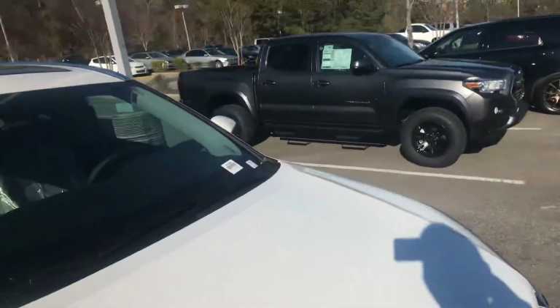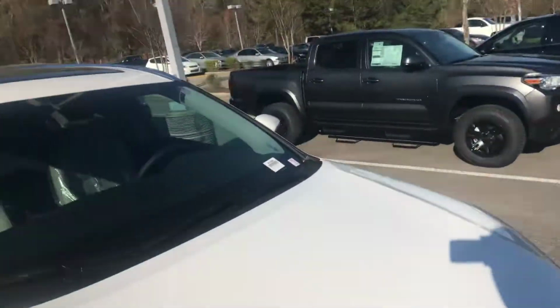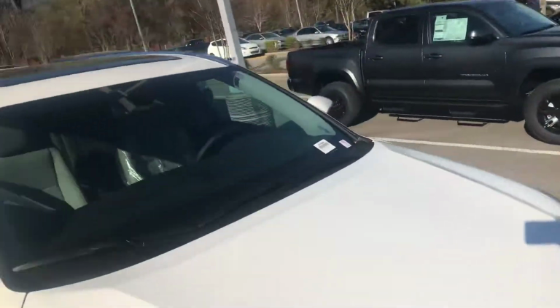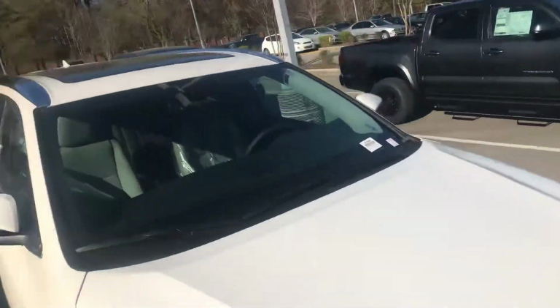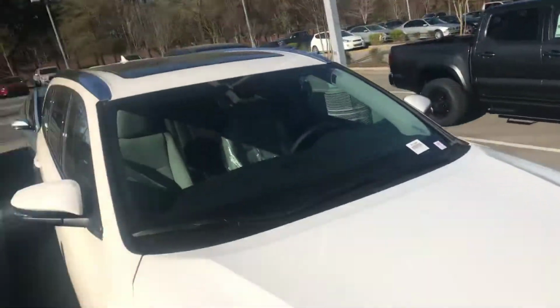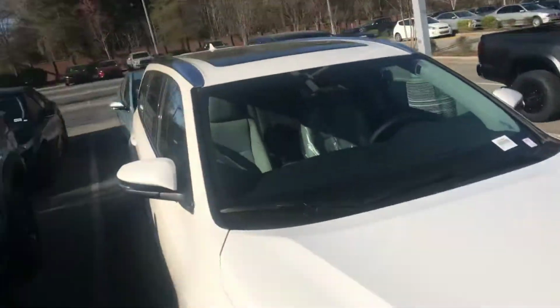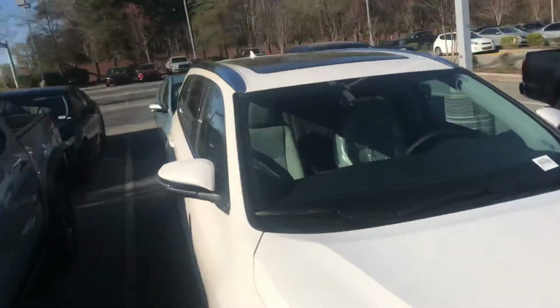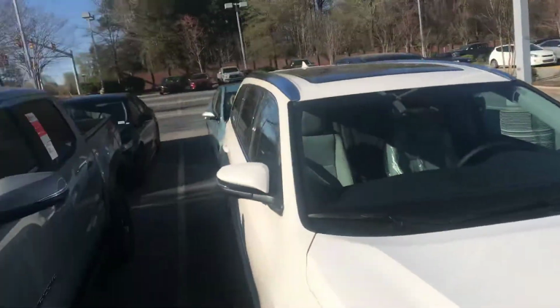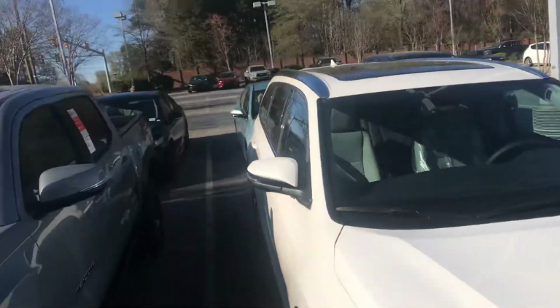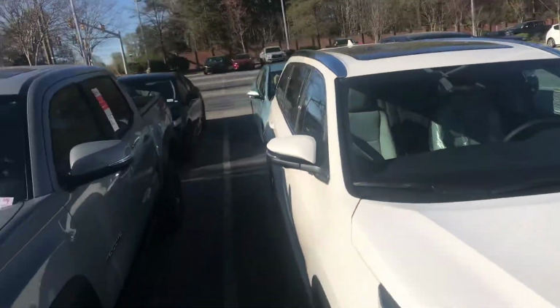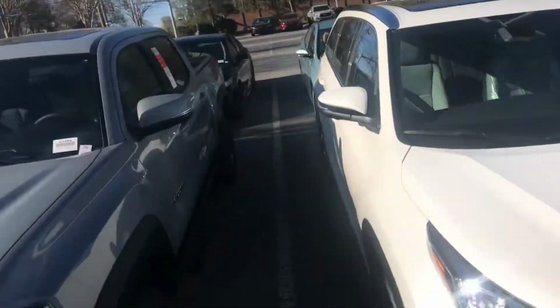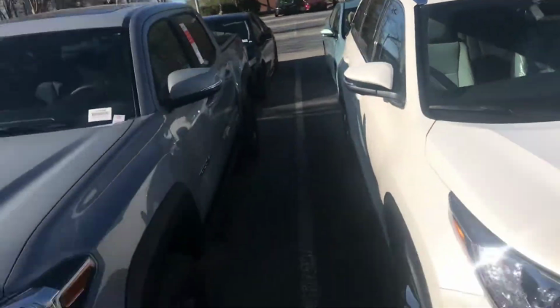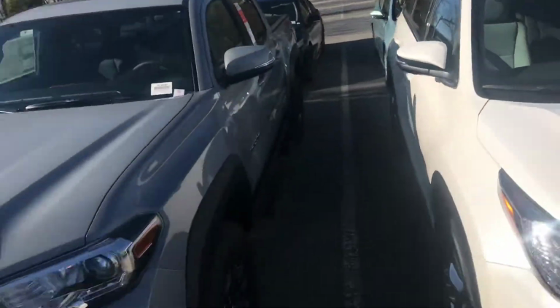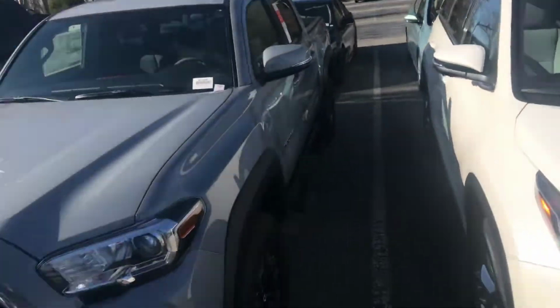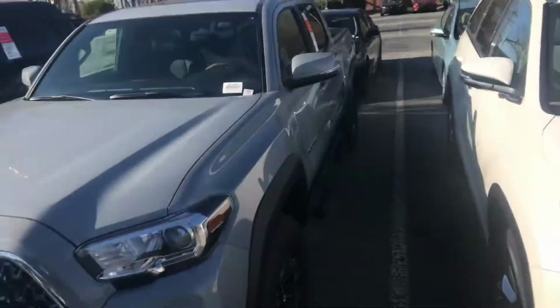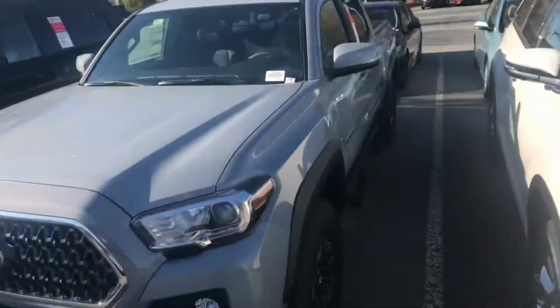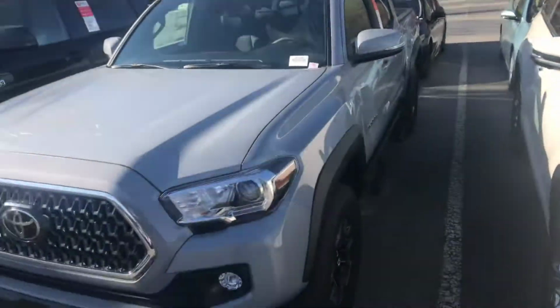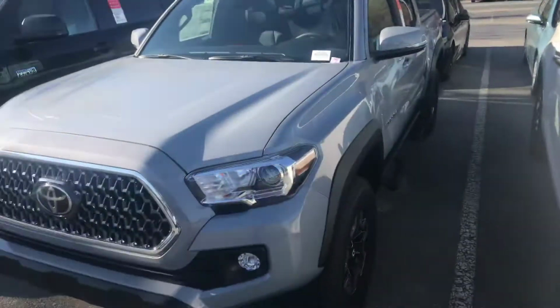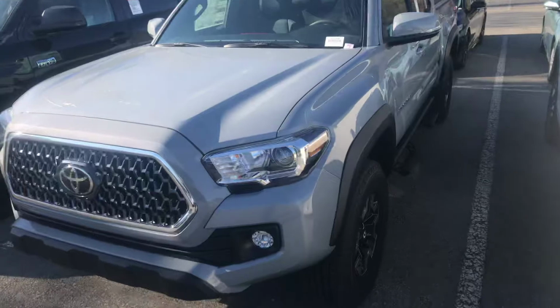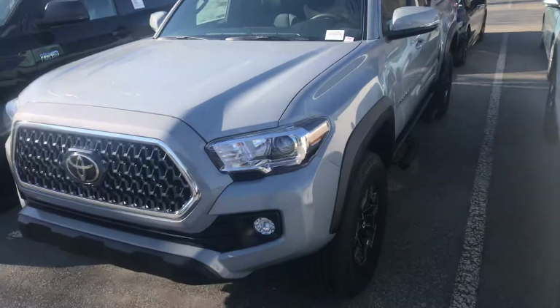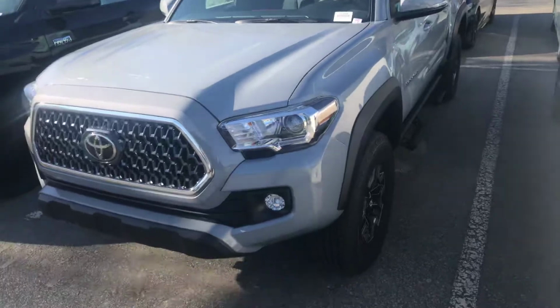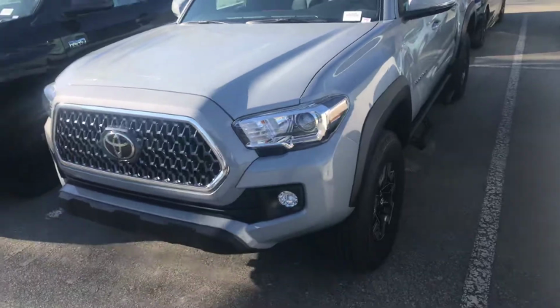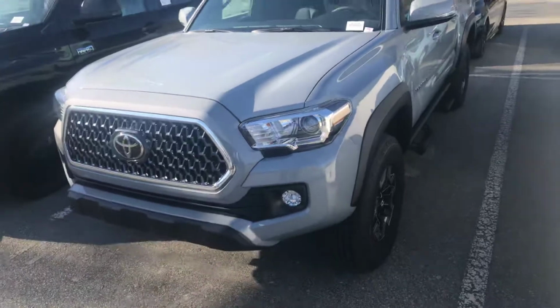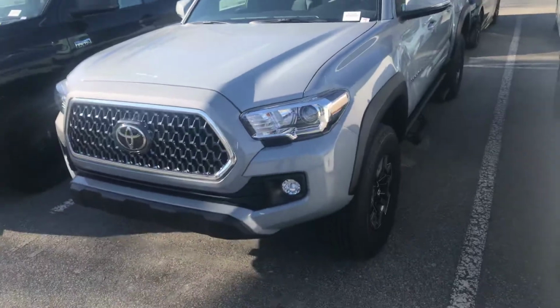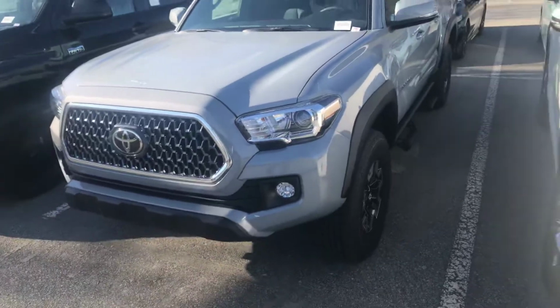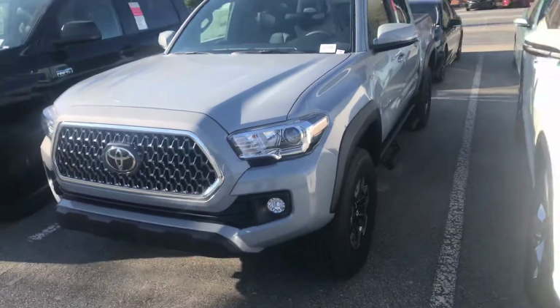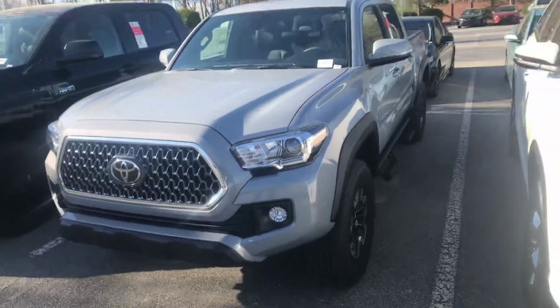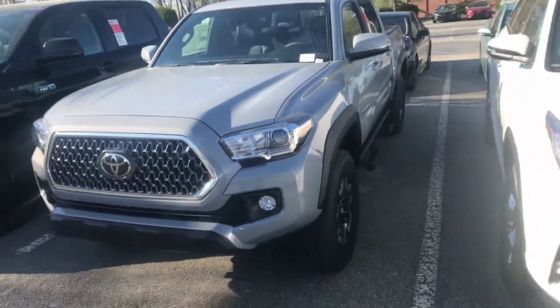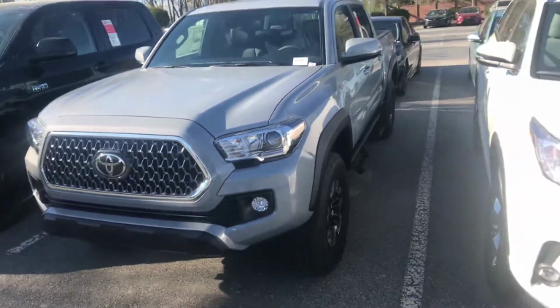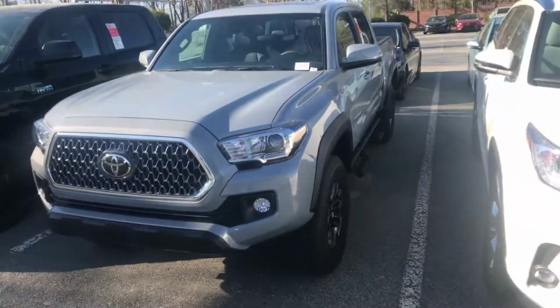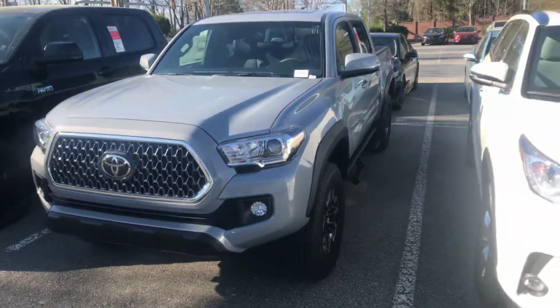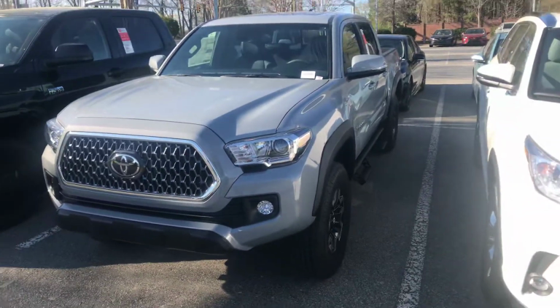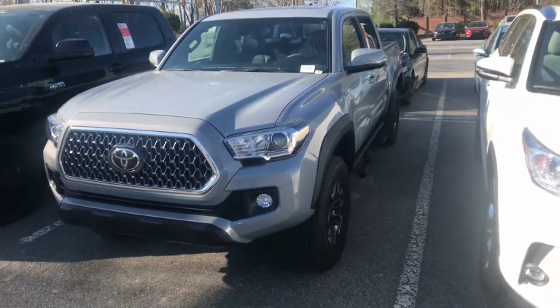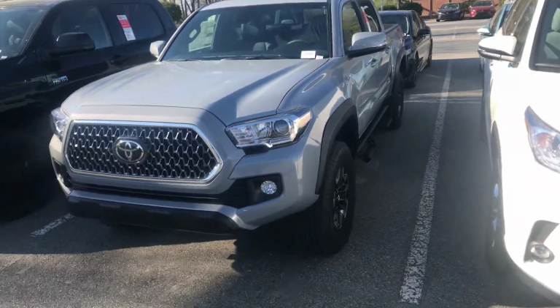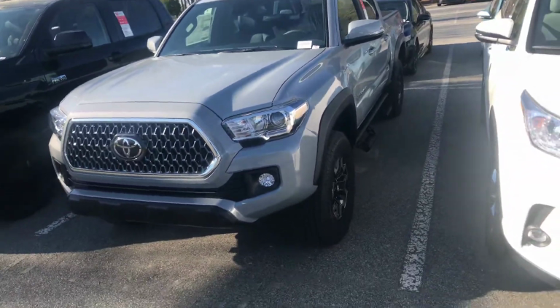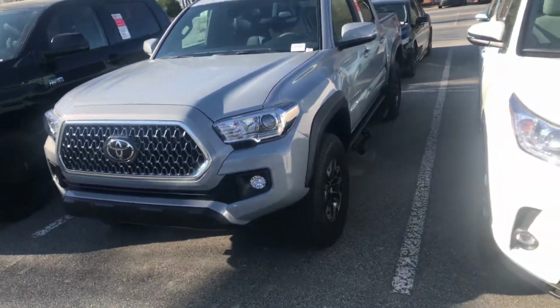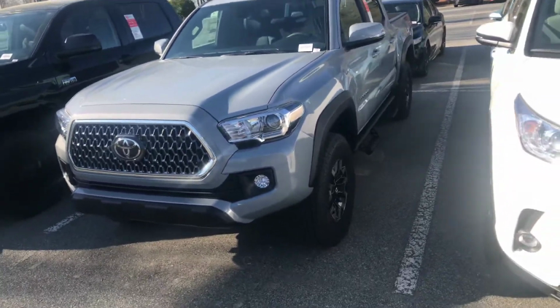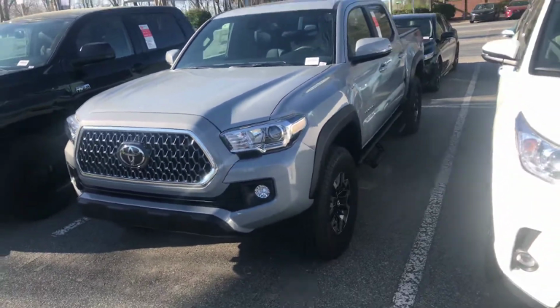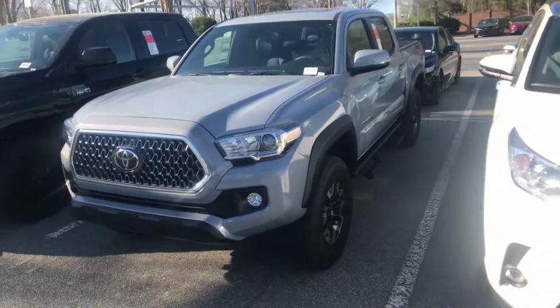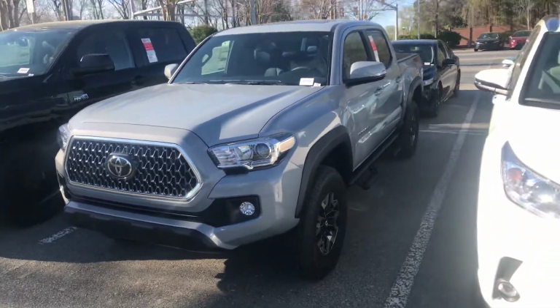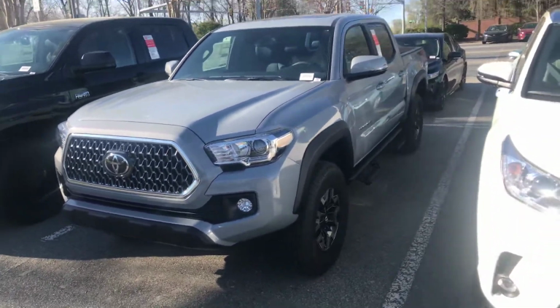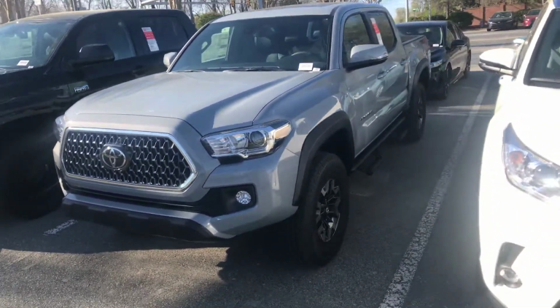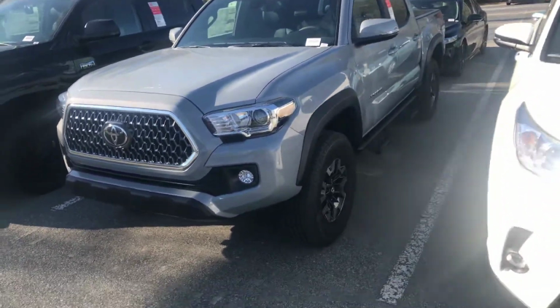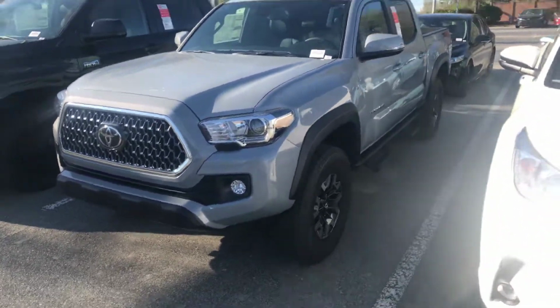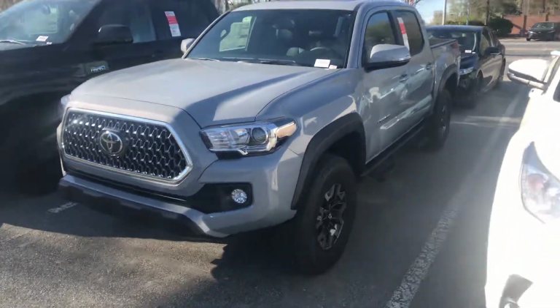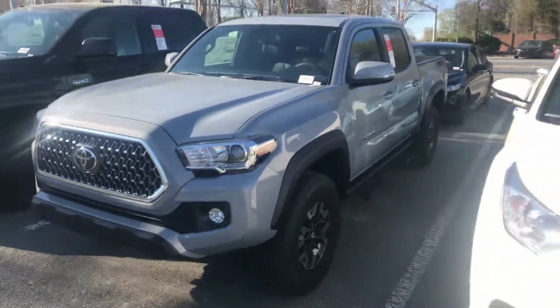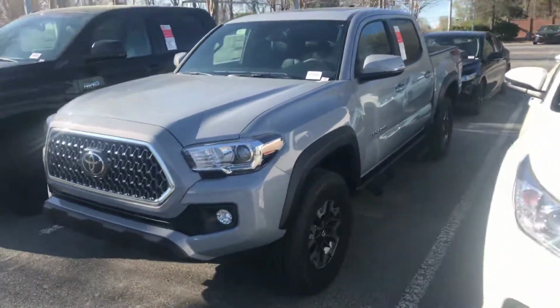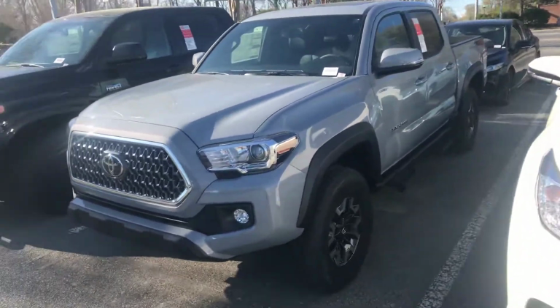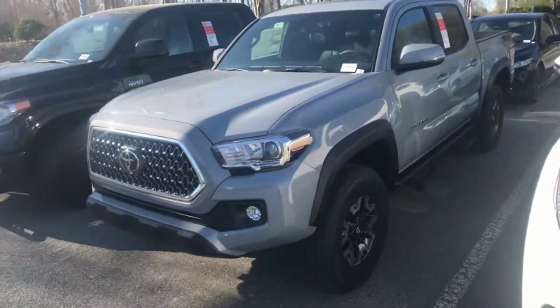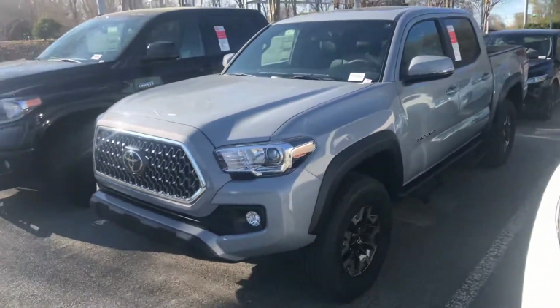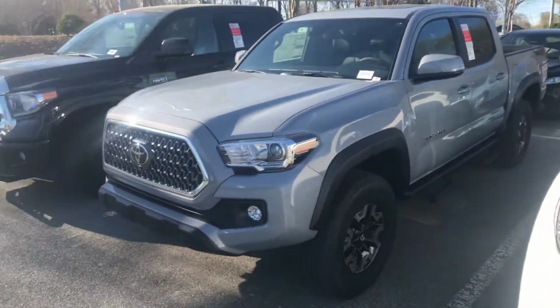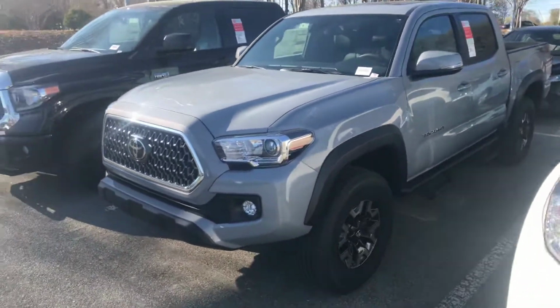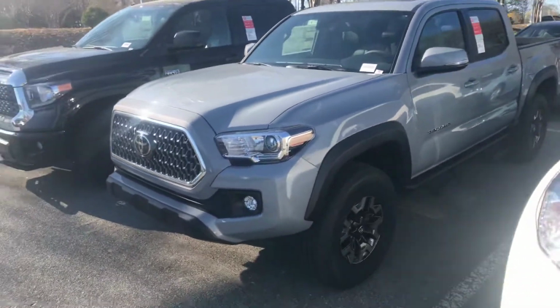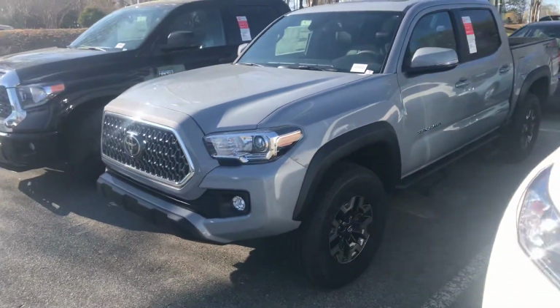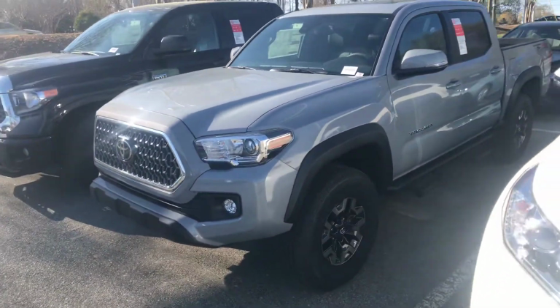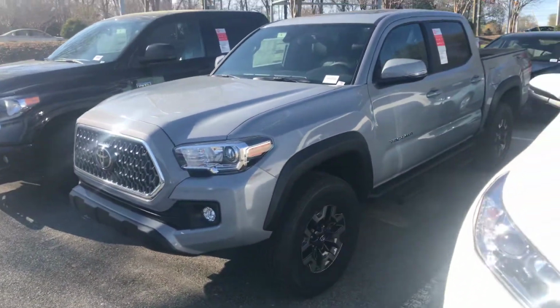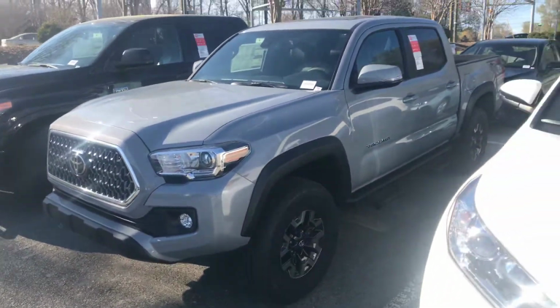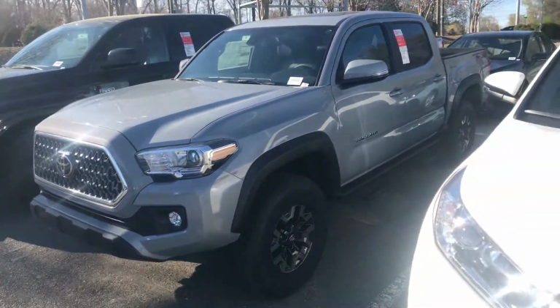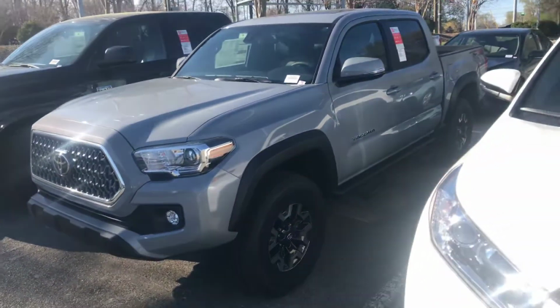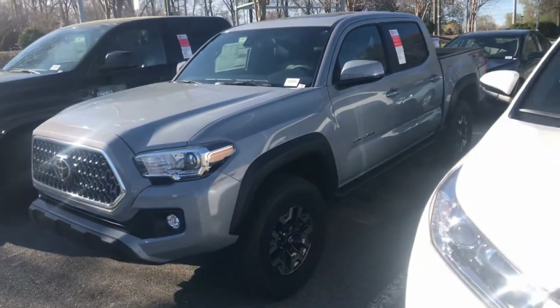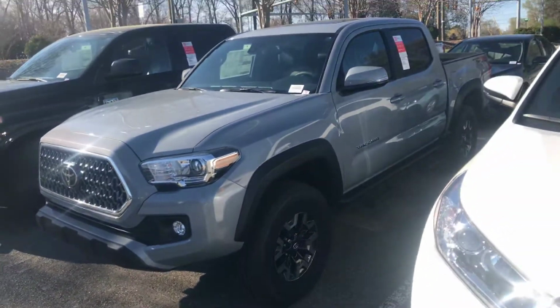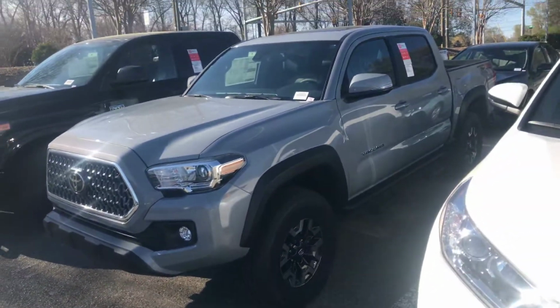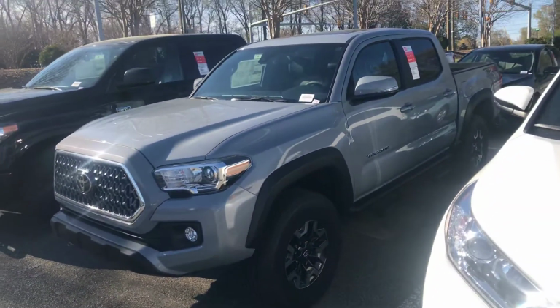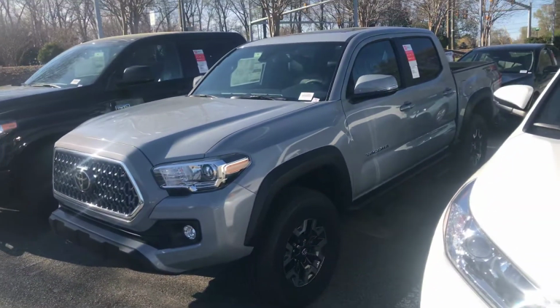This is some of our overflow lot where we just have some cars that arrived — I think this one just got in today. Beautiful Monday, April 1st.